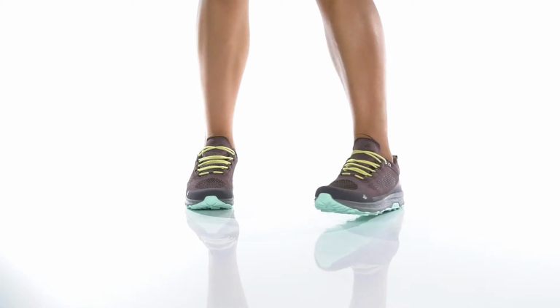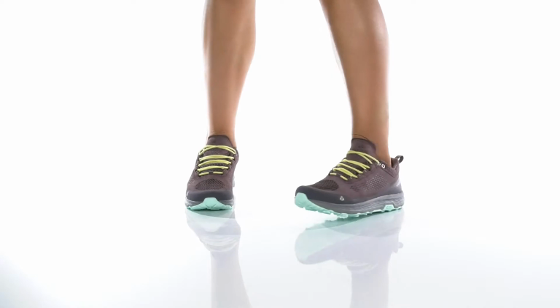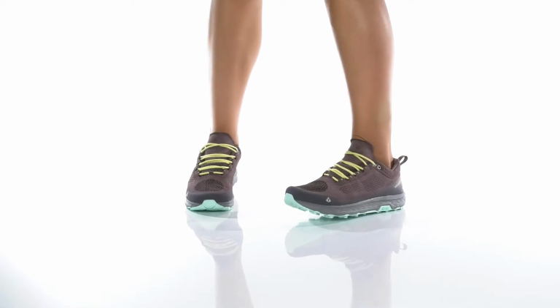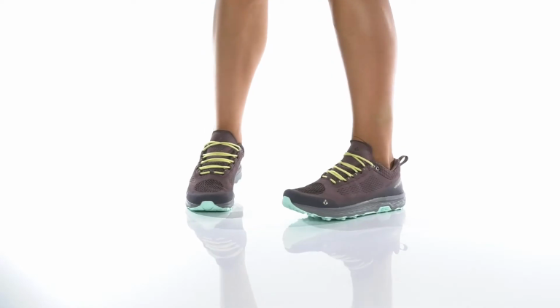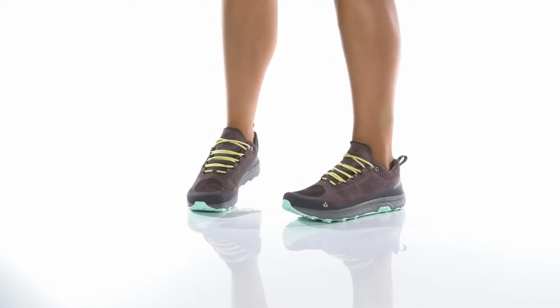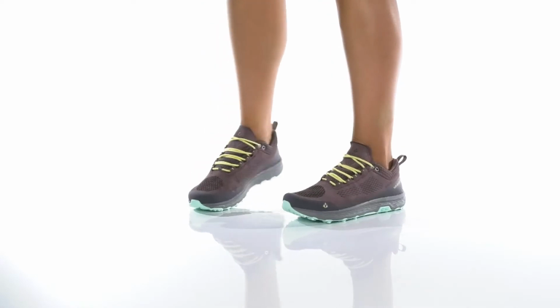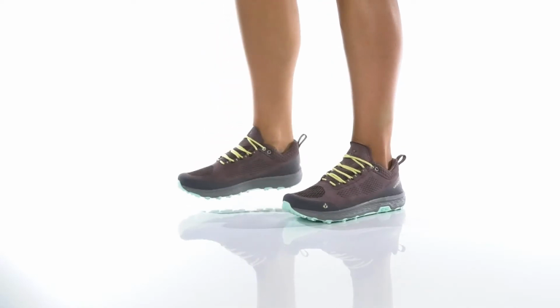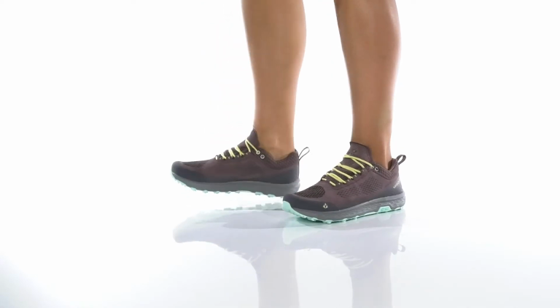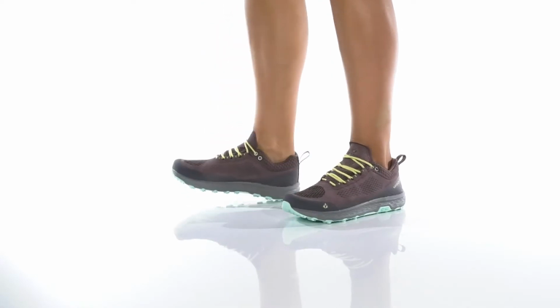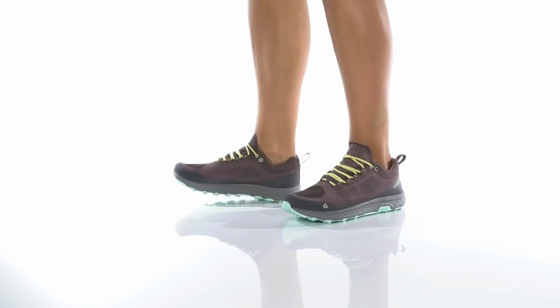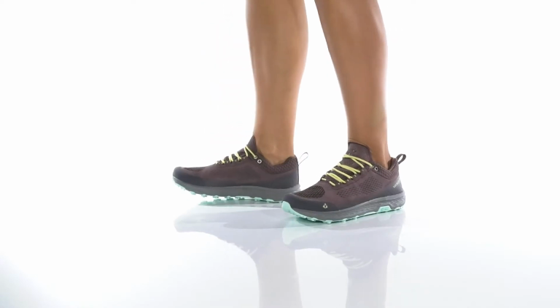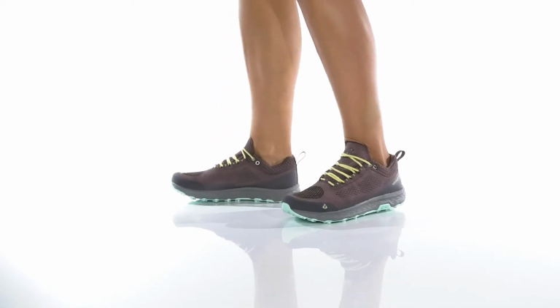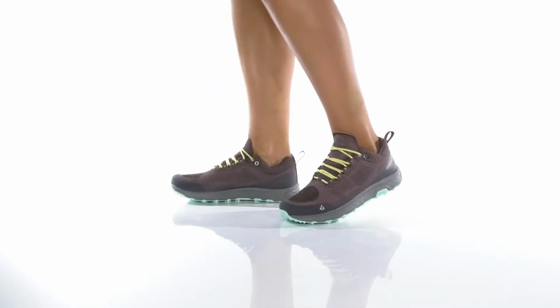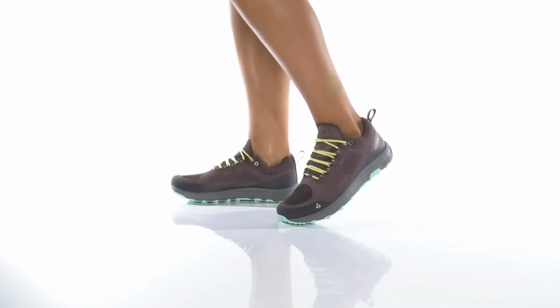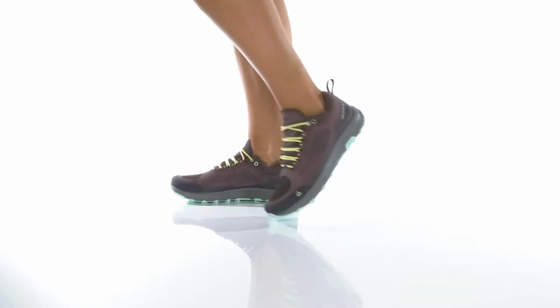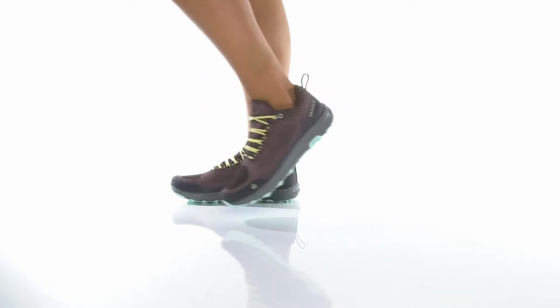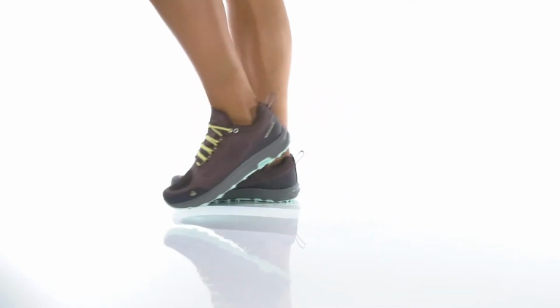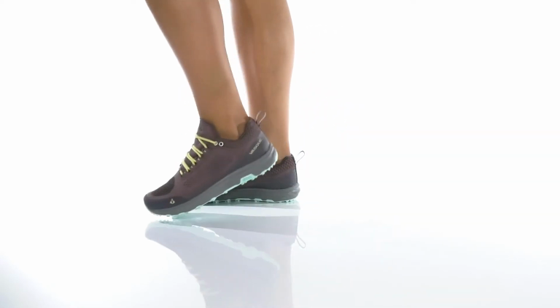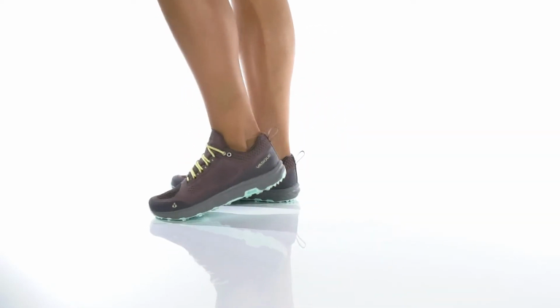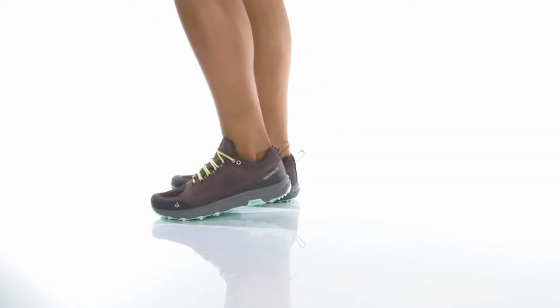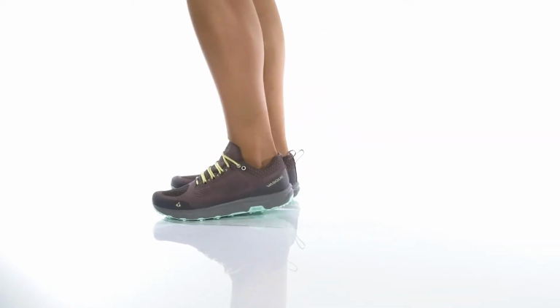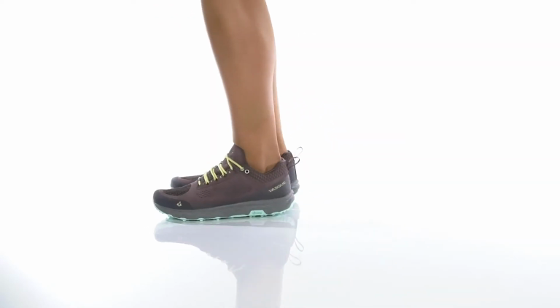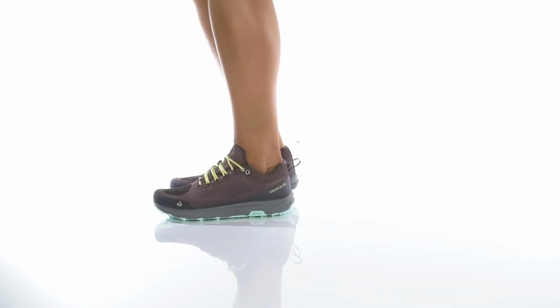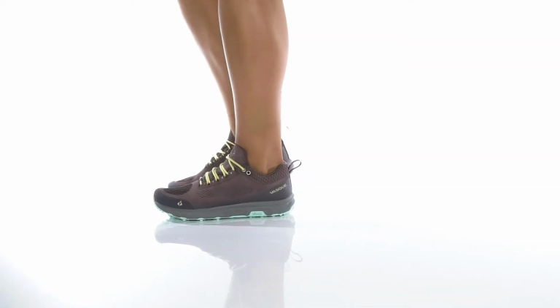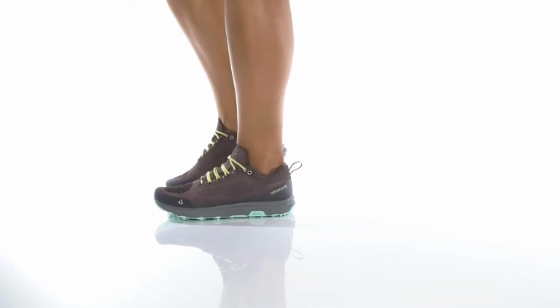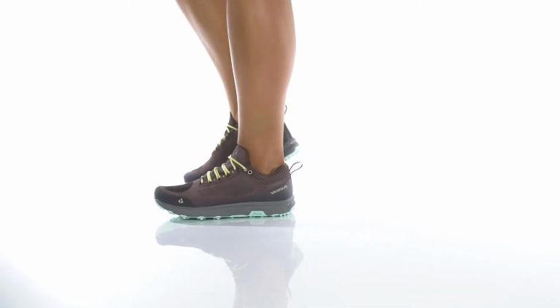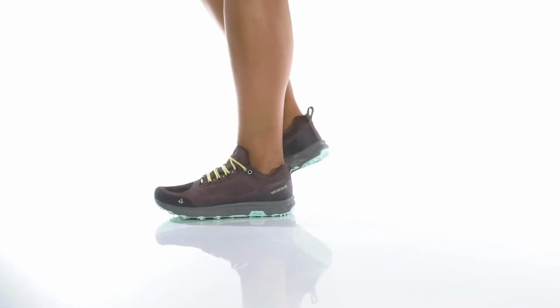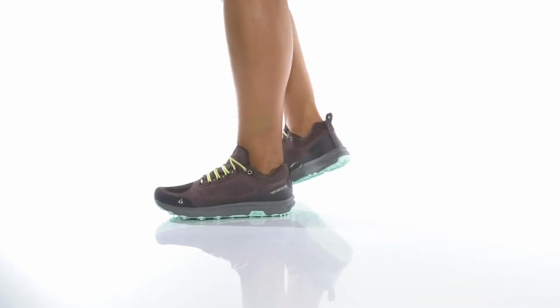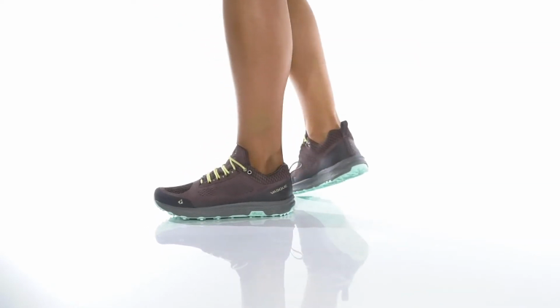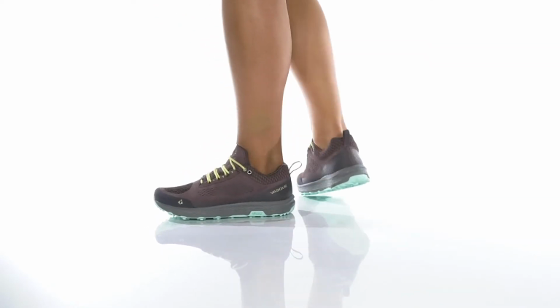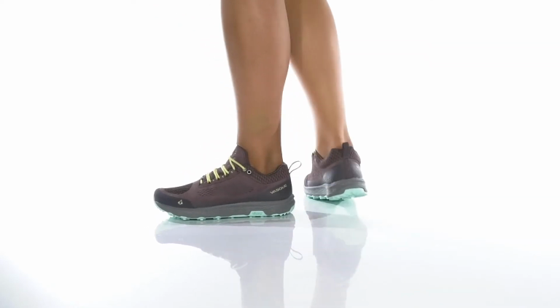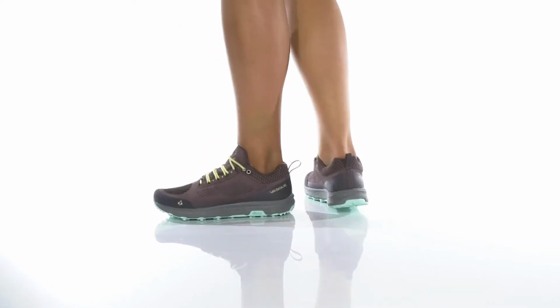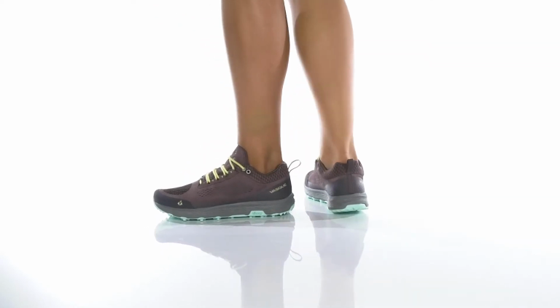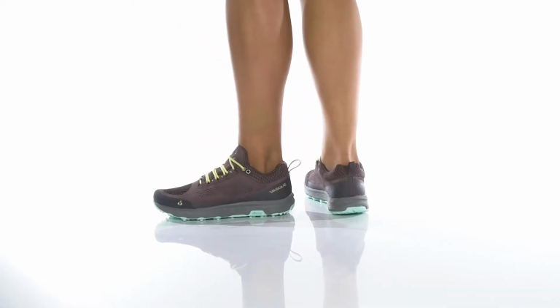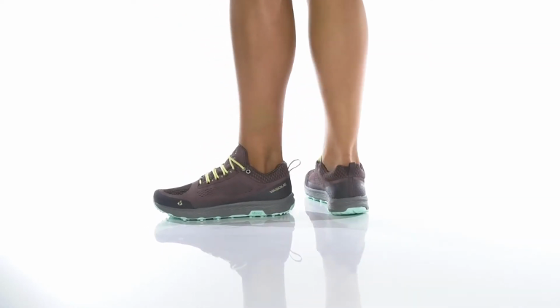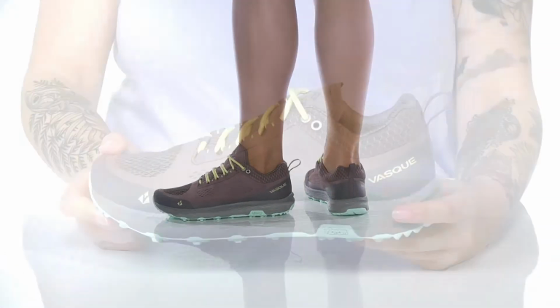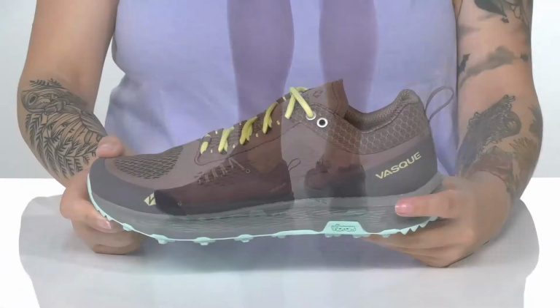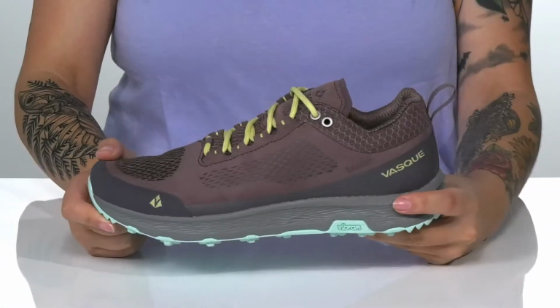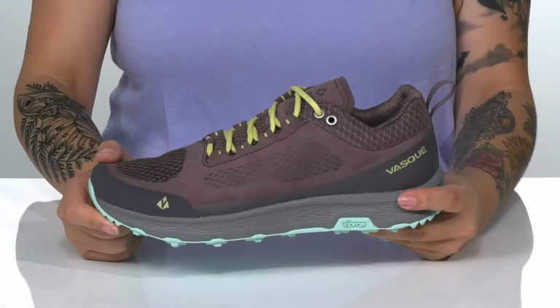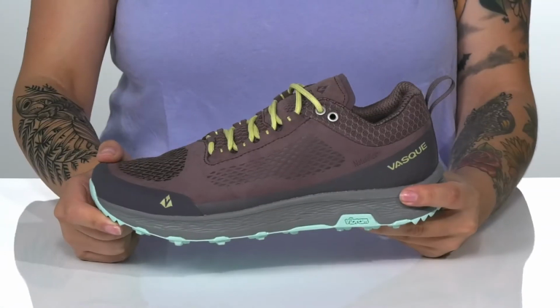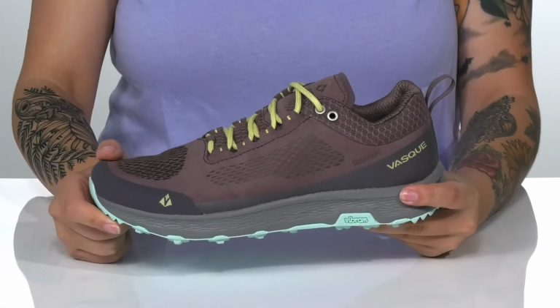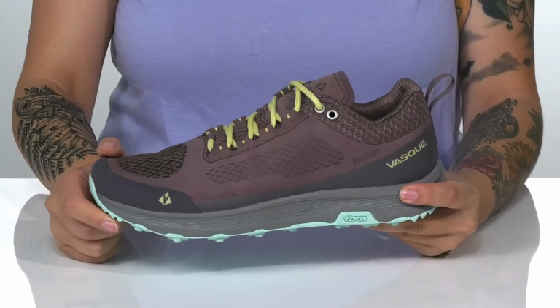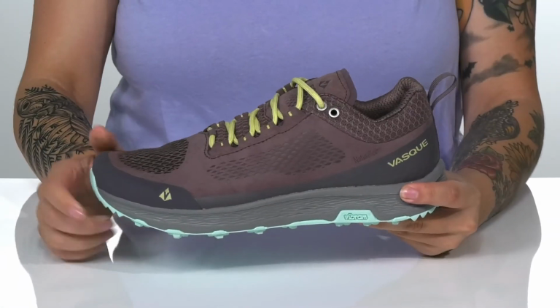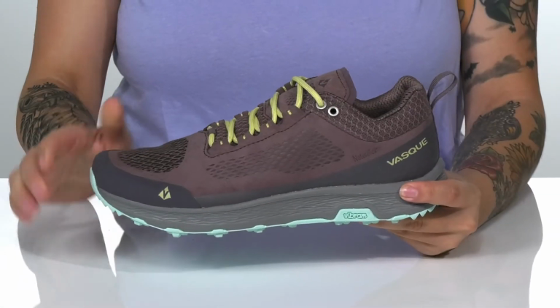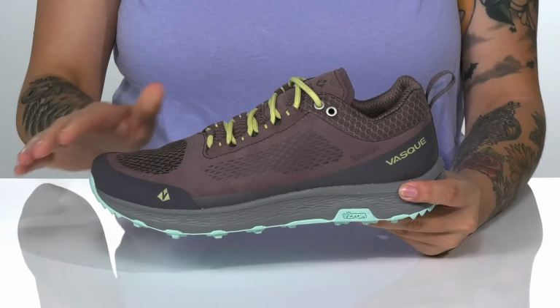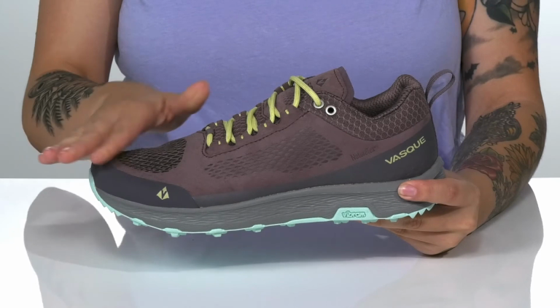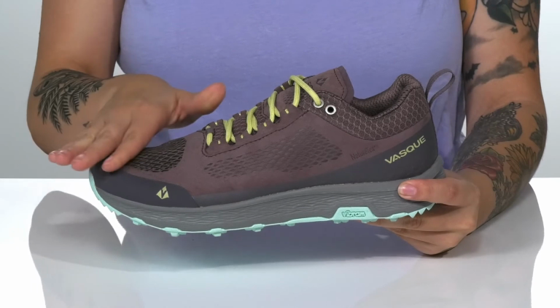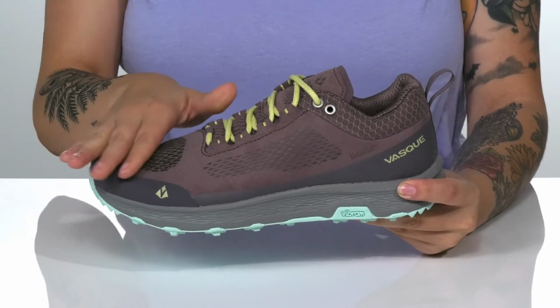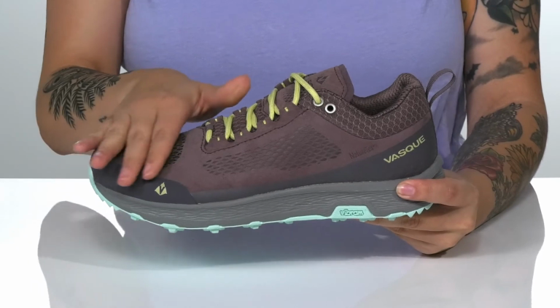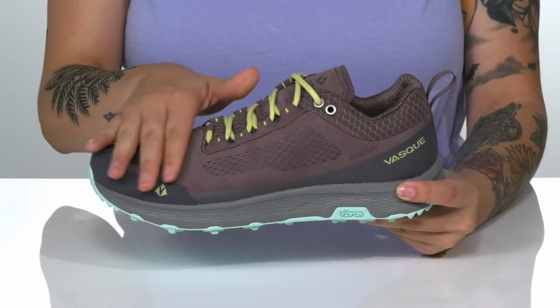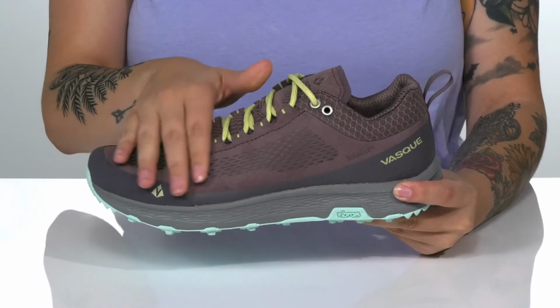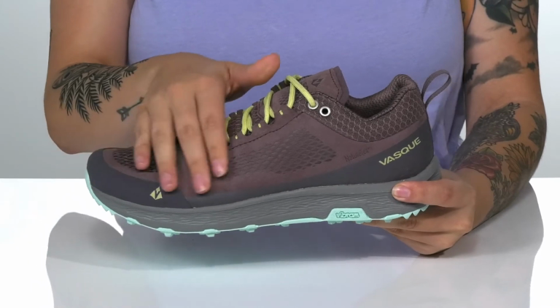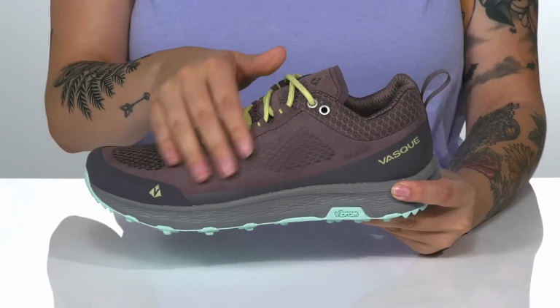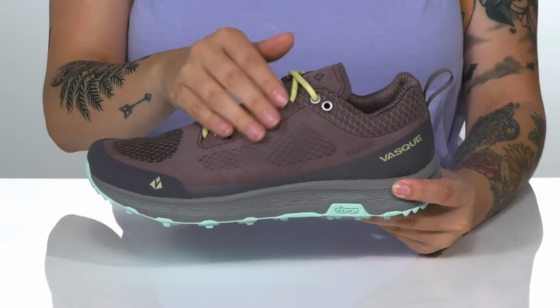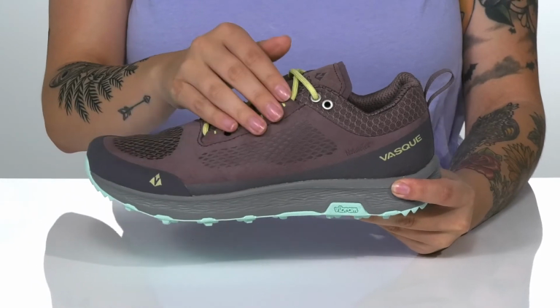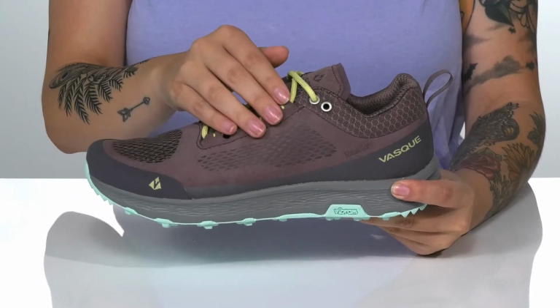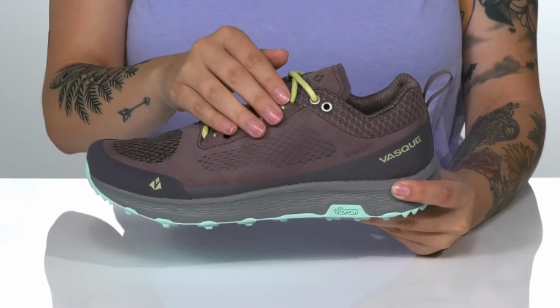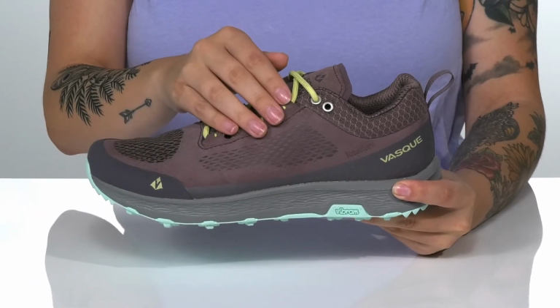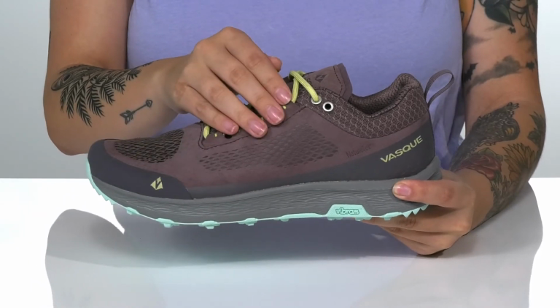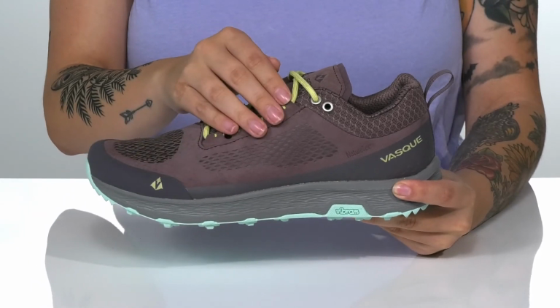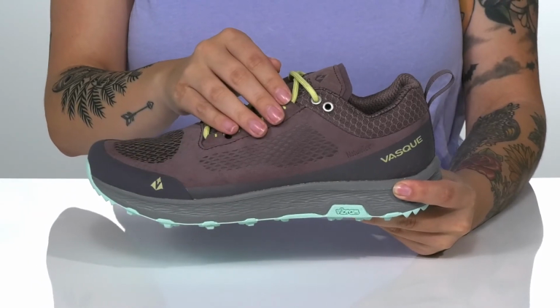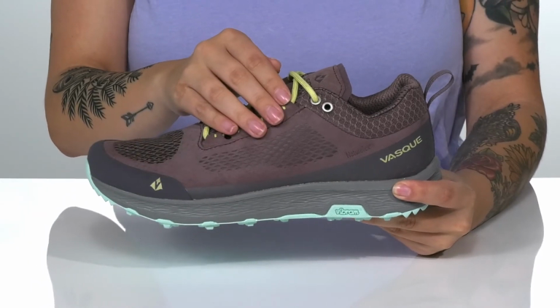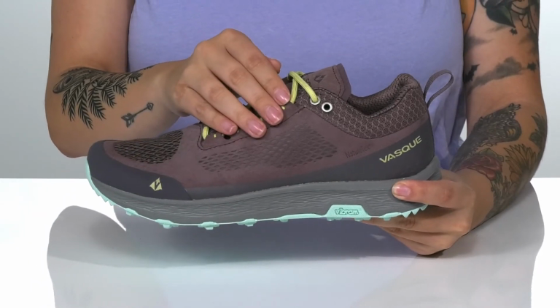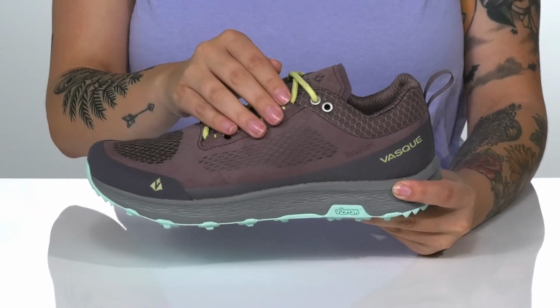Take on your outdoor adventures with confidence in these sneakers. There is a breathable, textile and synthetic upper.